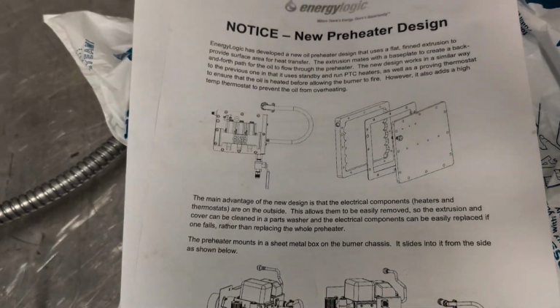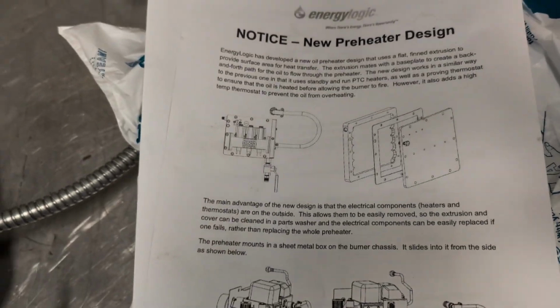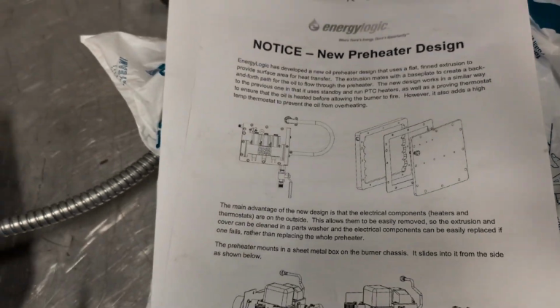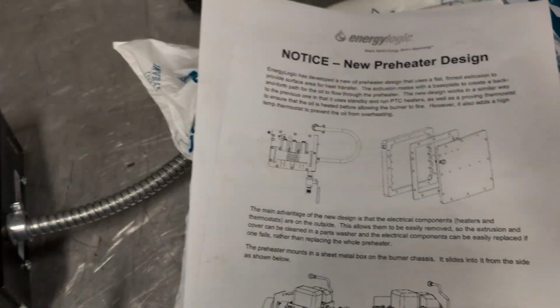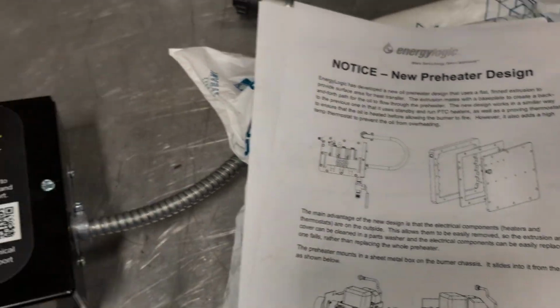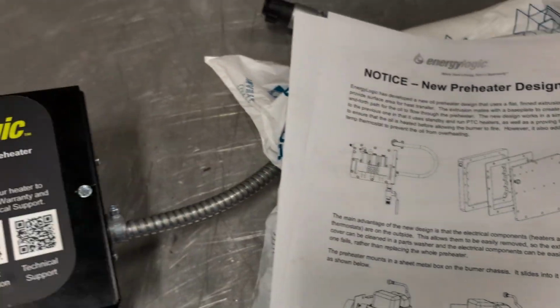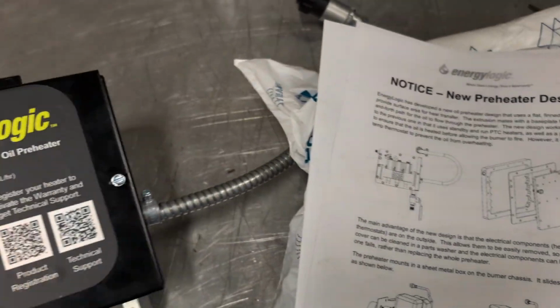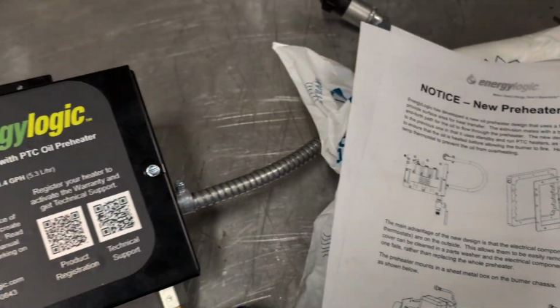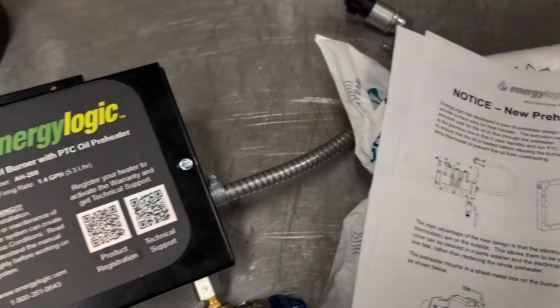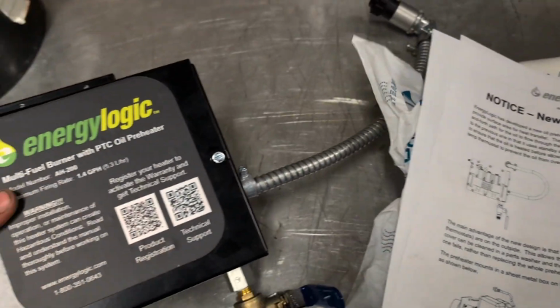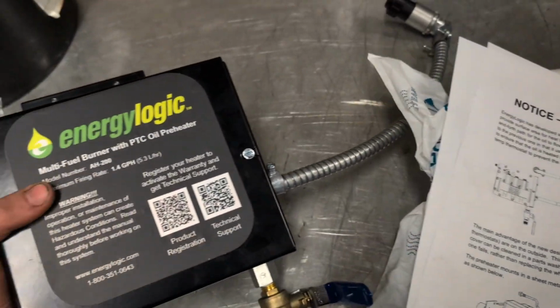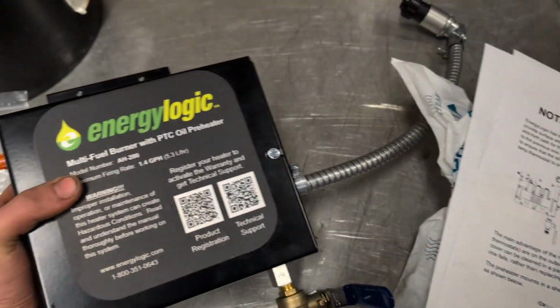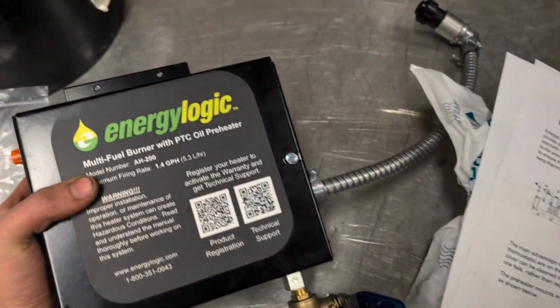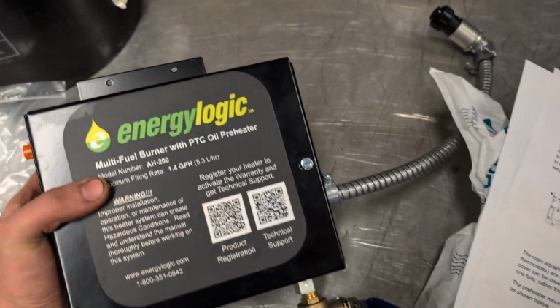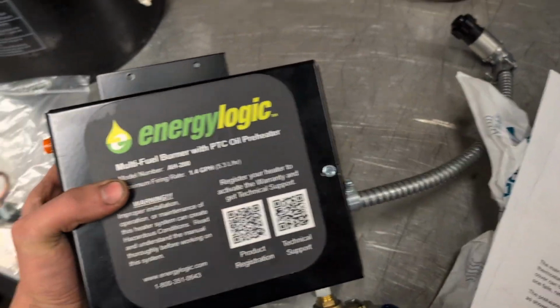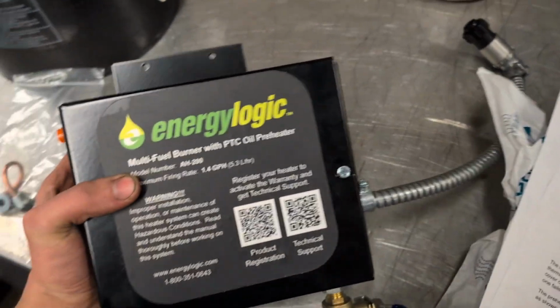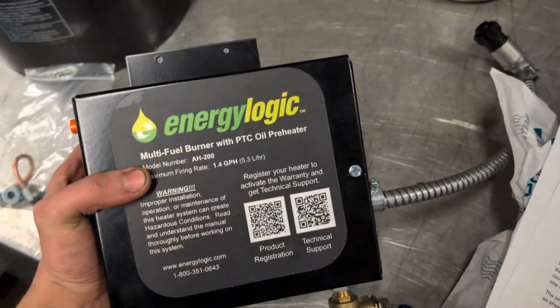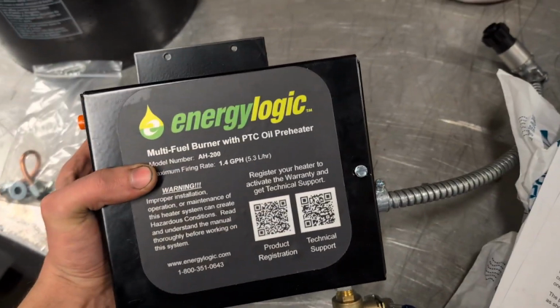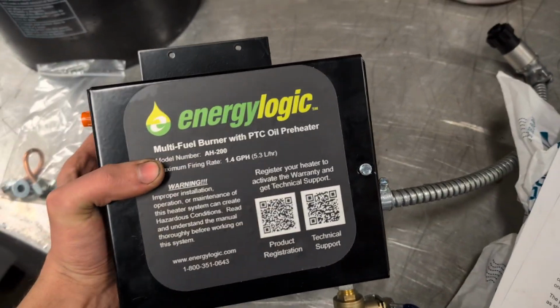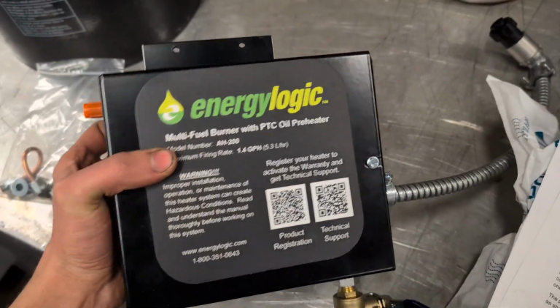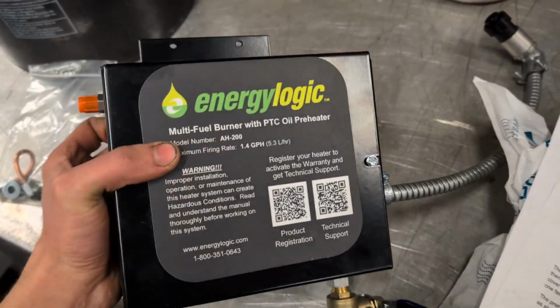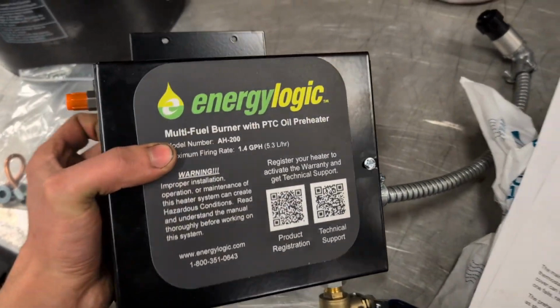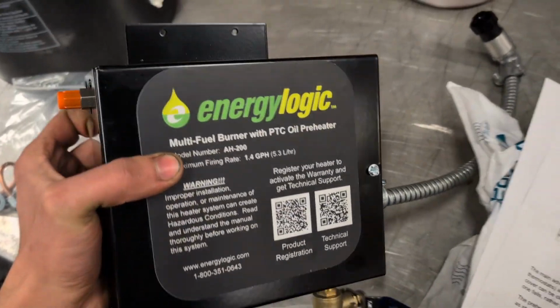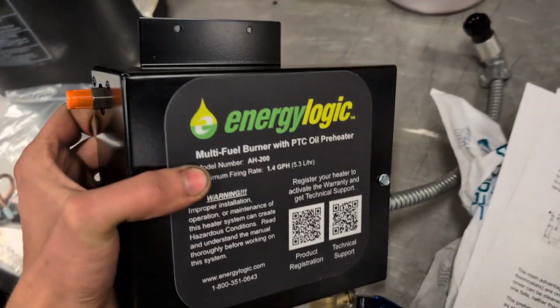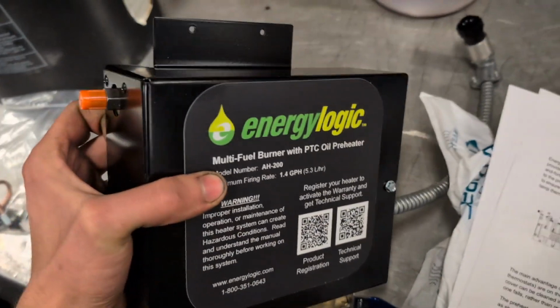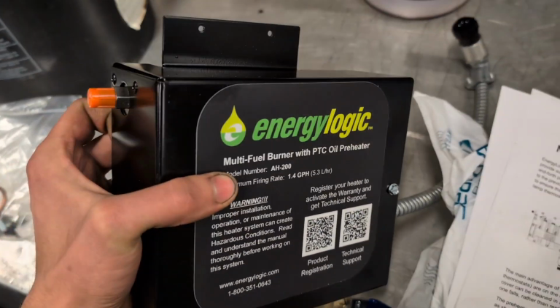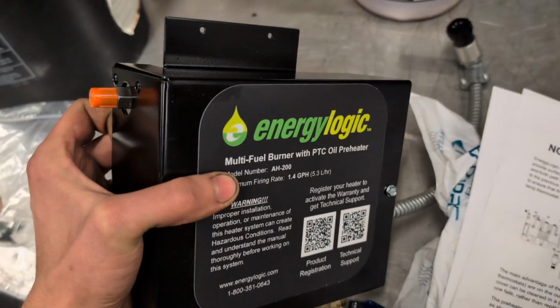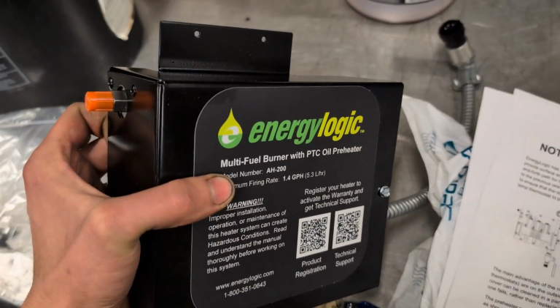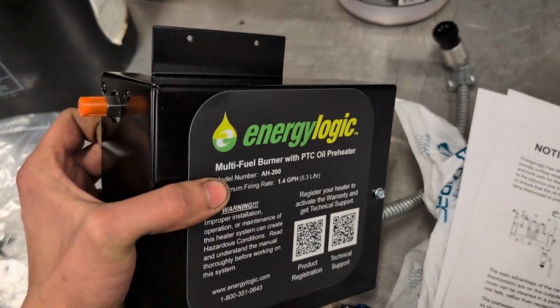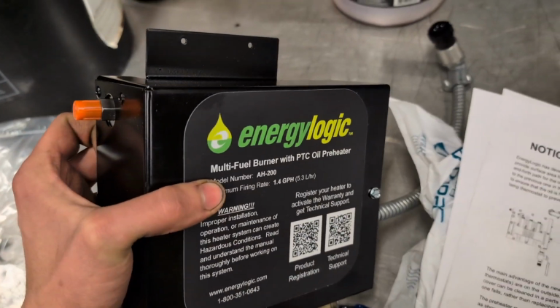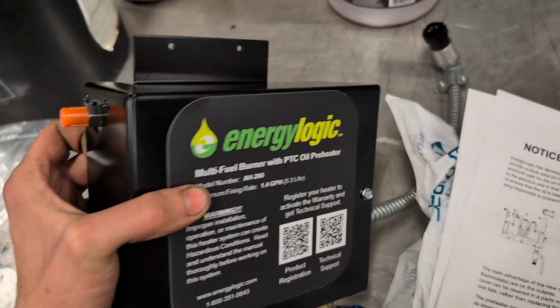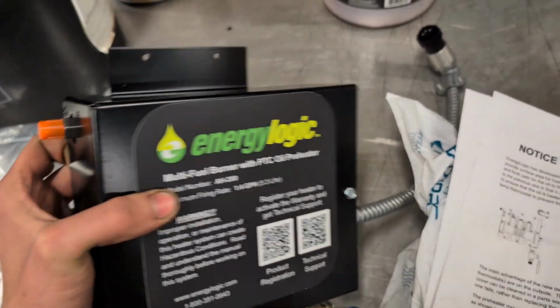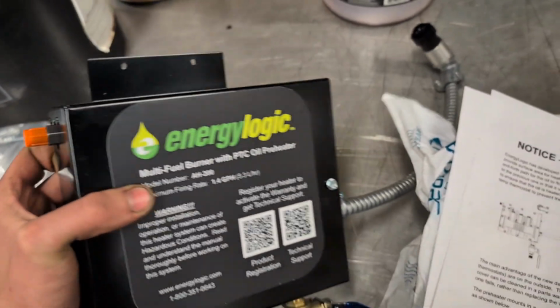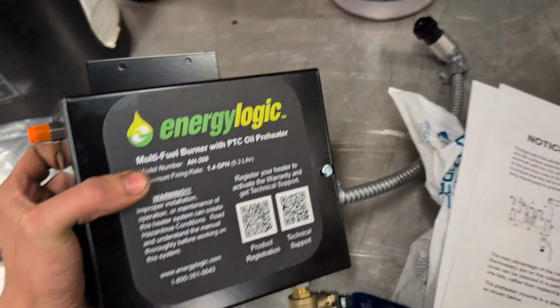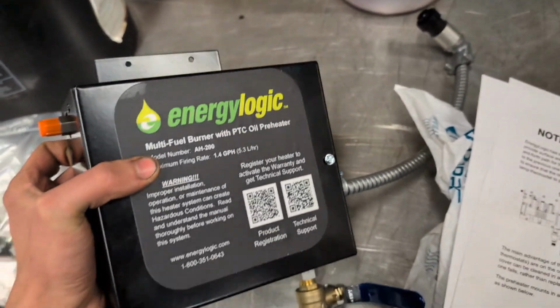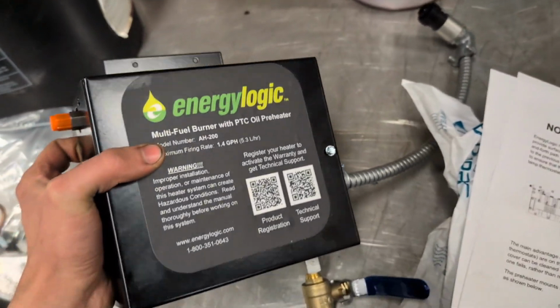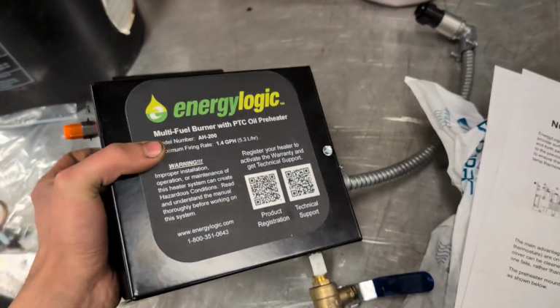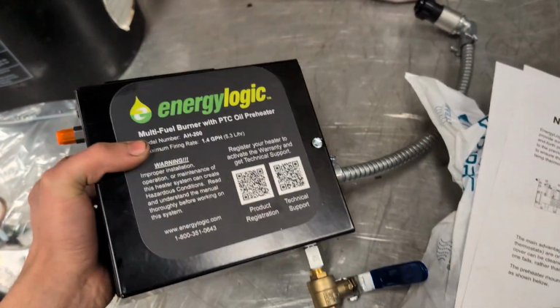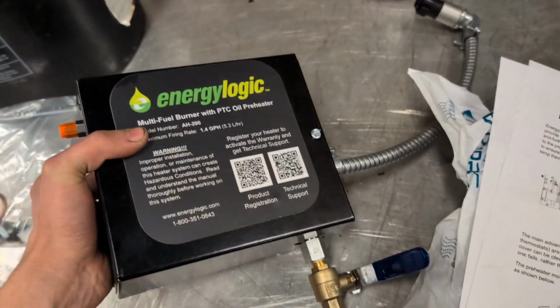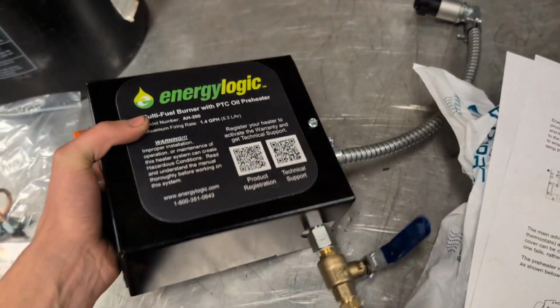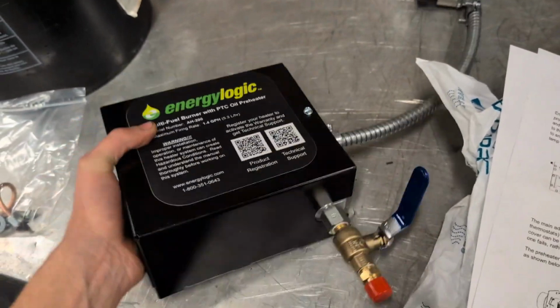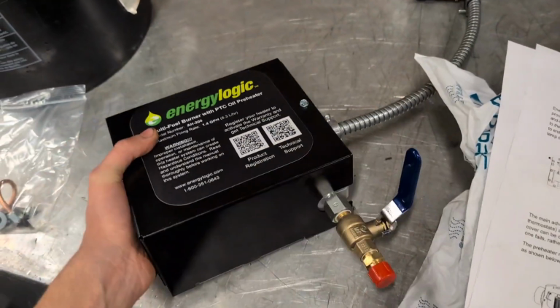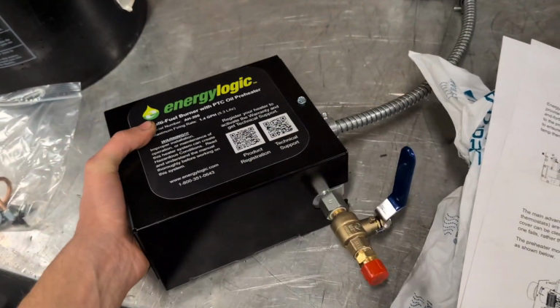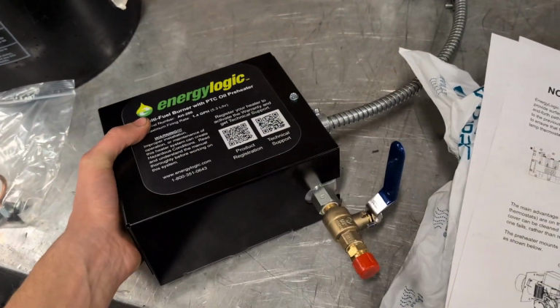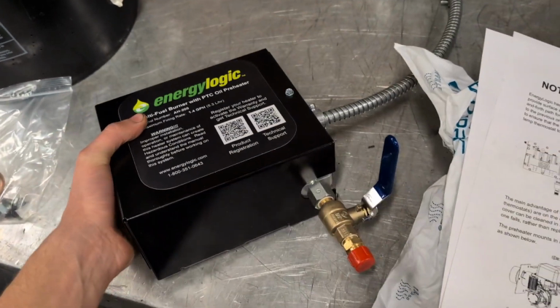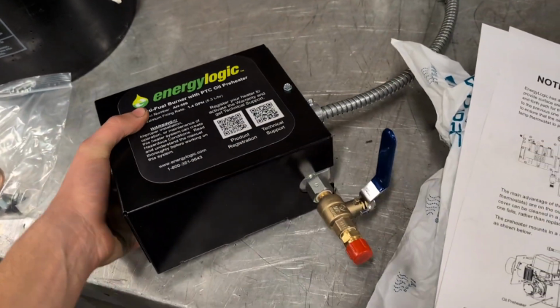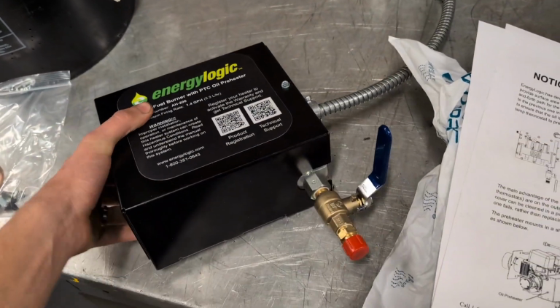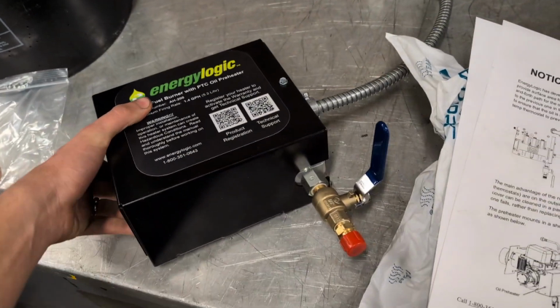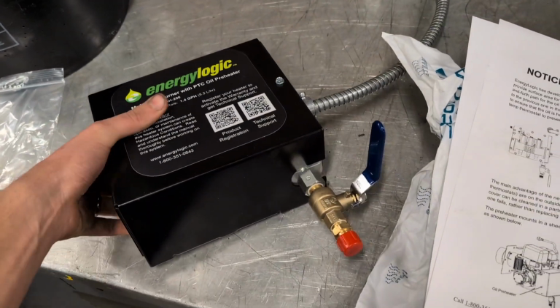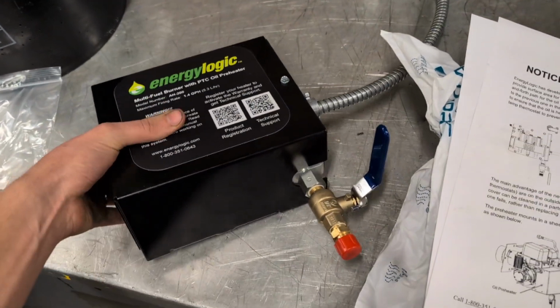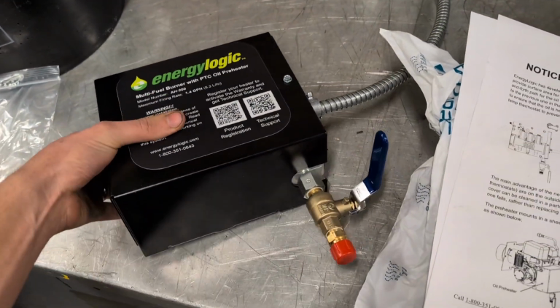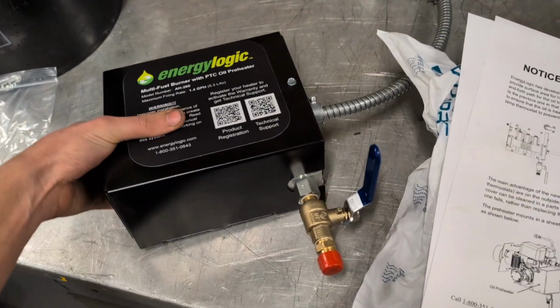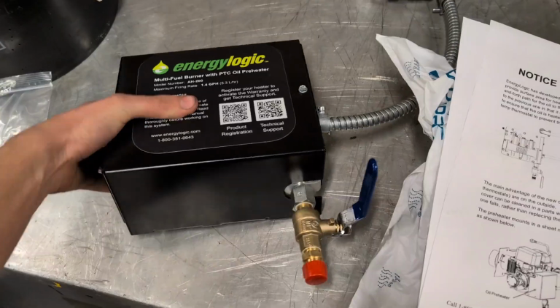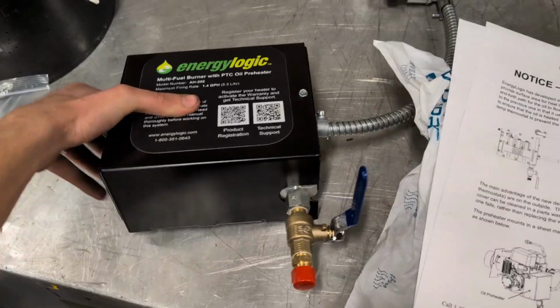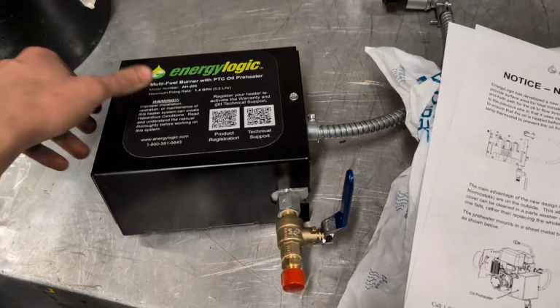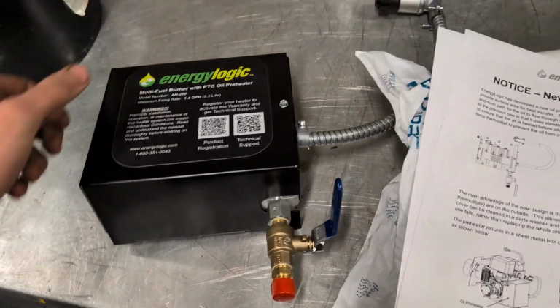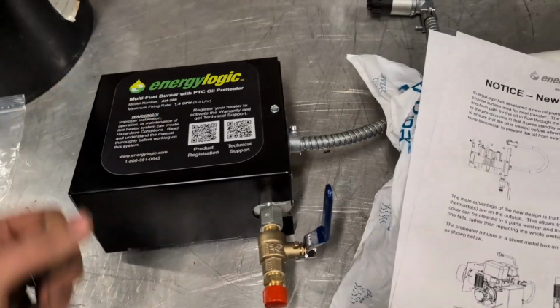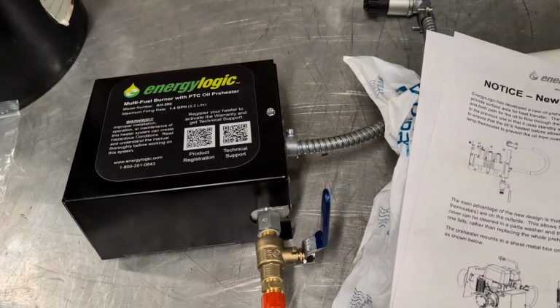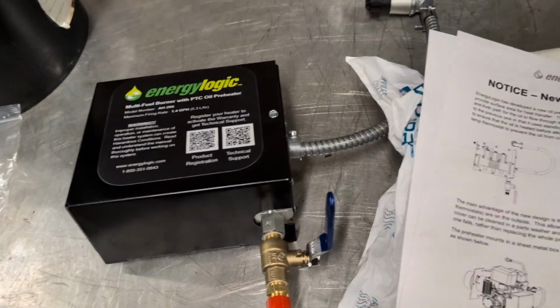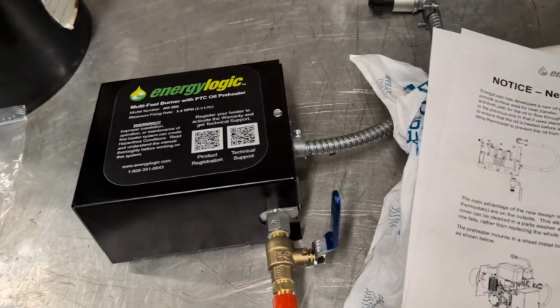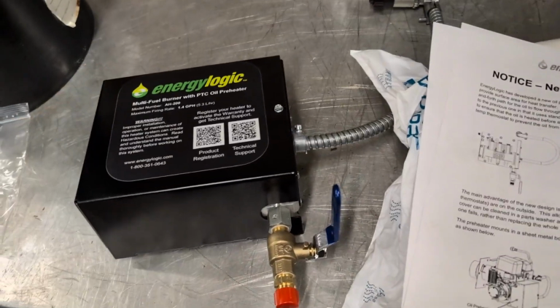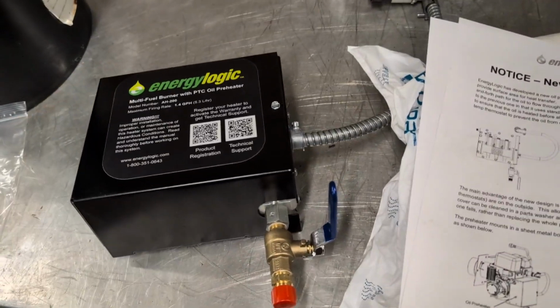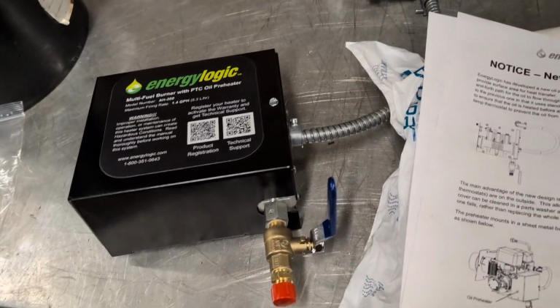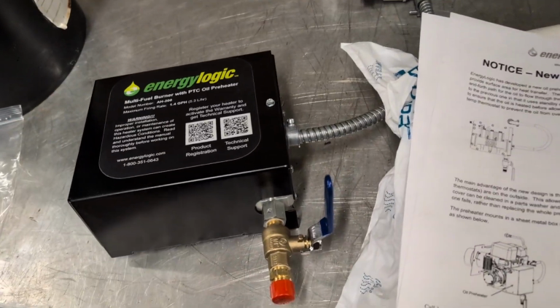So we're going to show you how to mount this and get it all set up as we put it on.